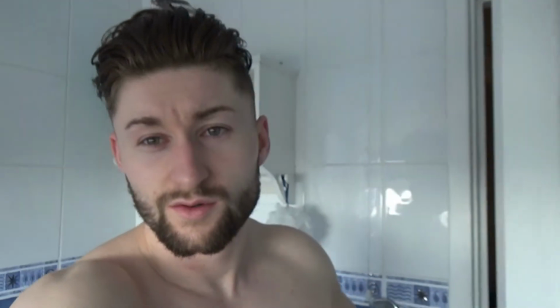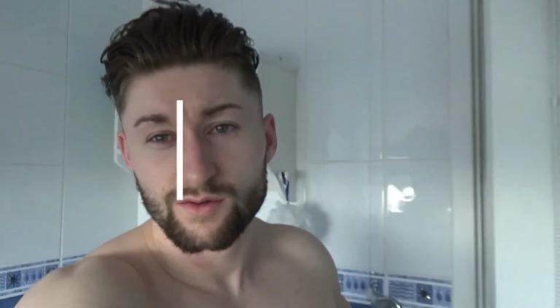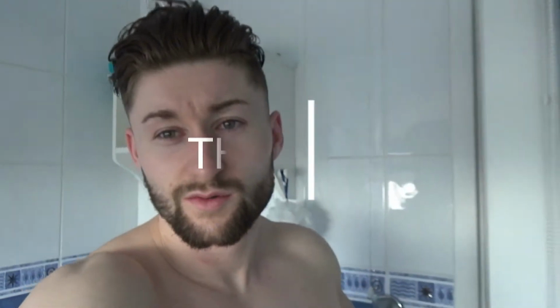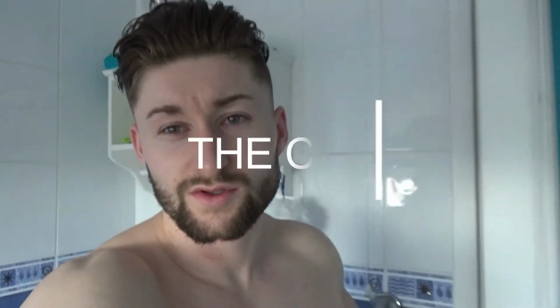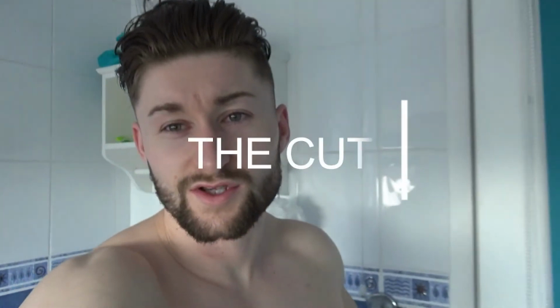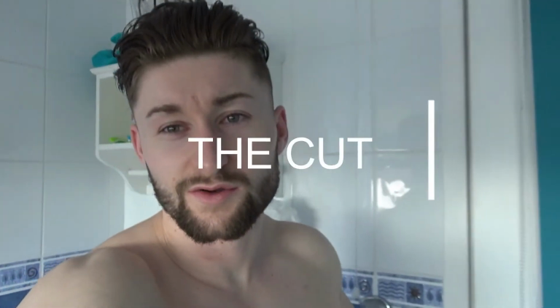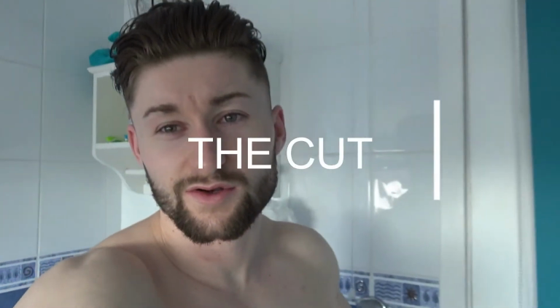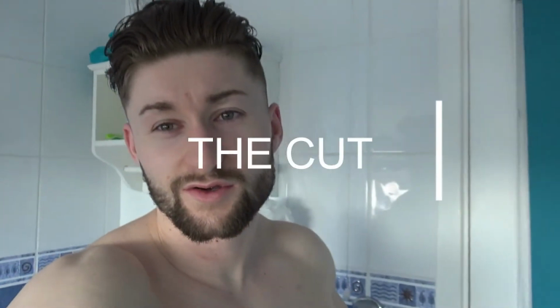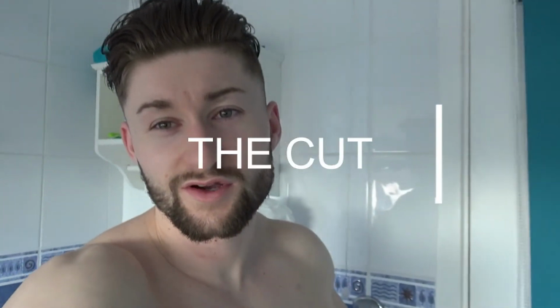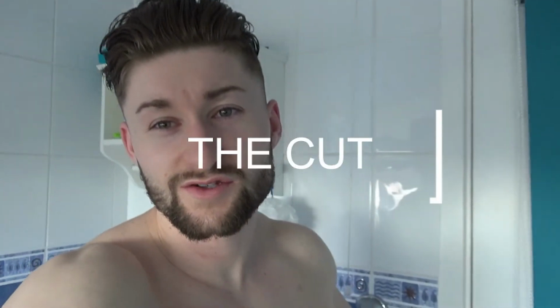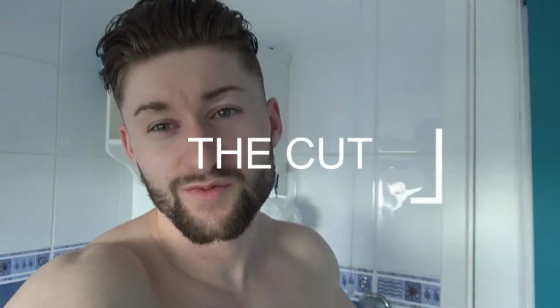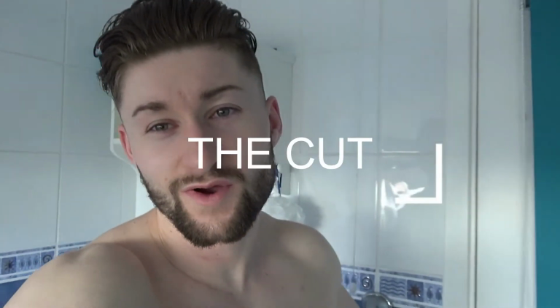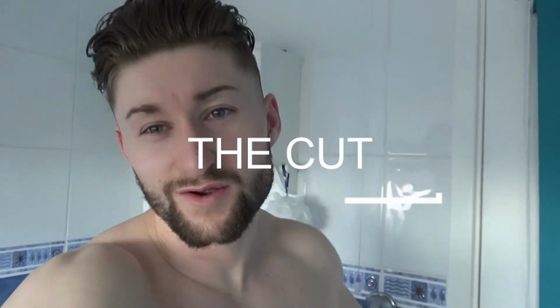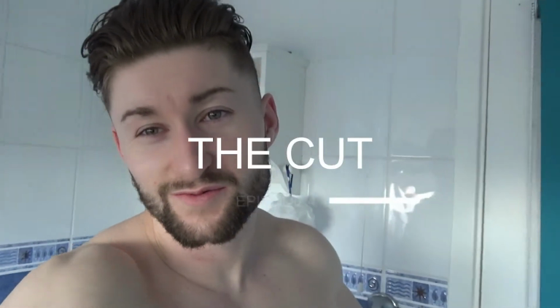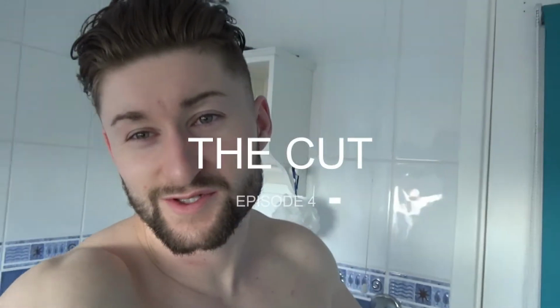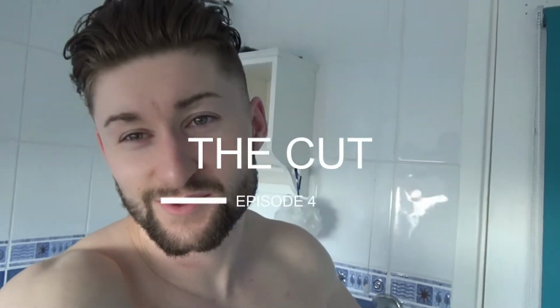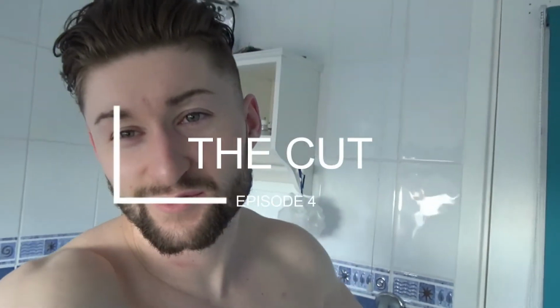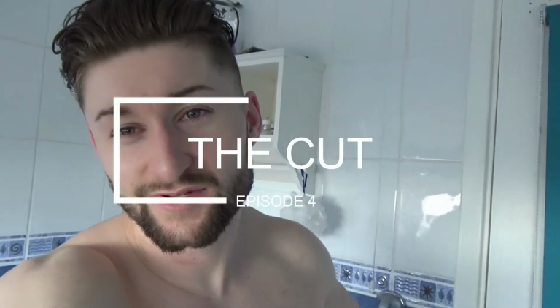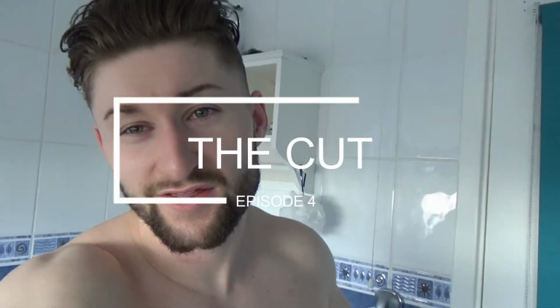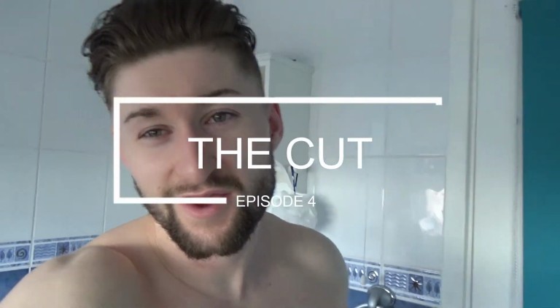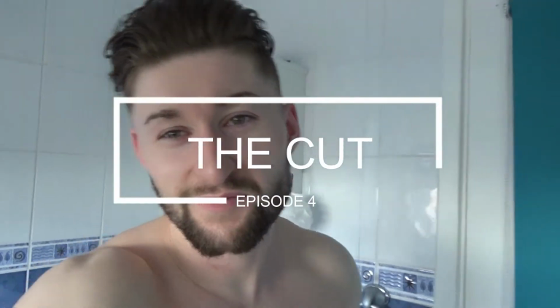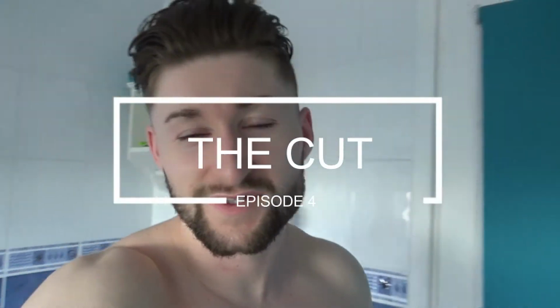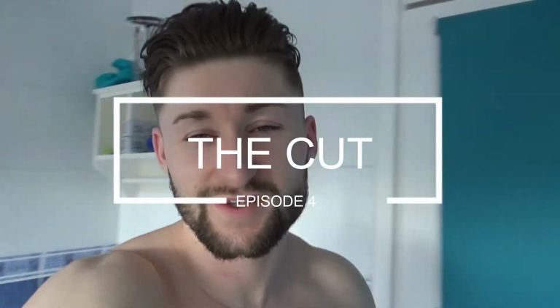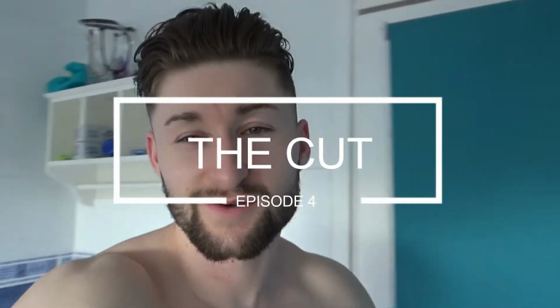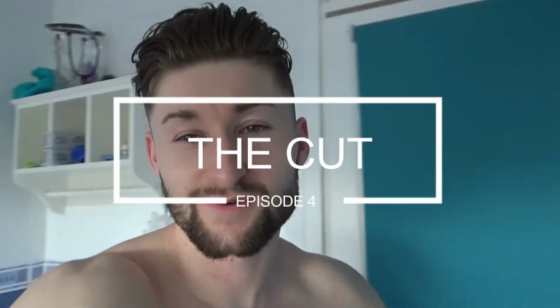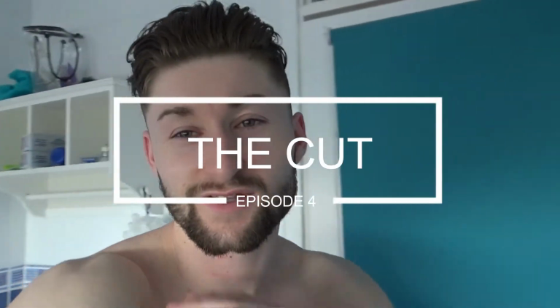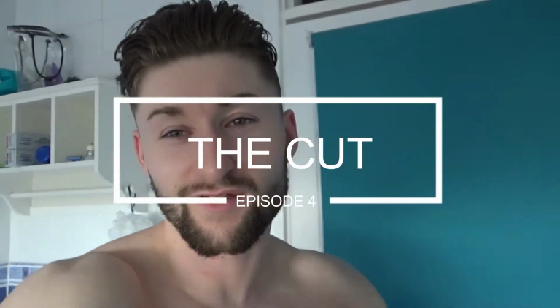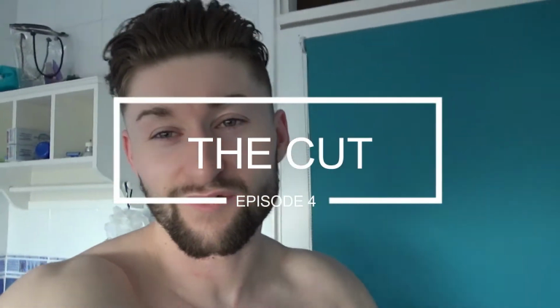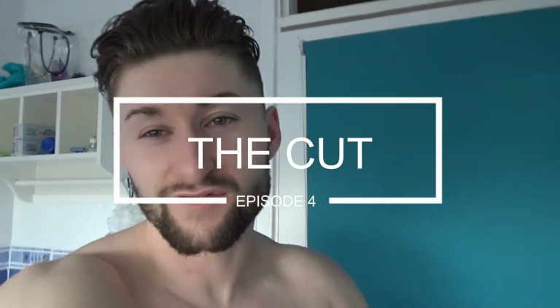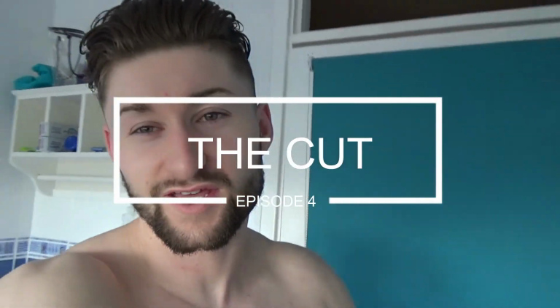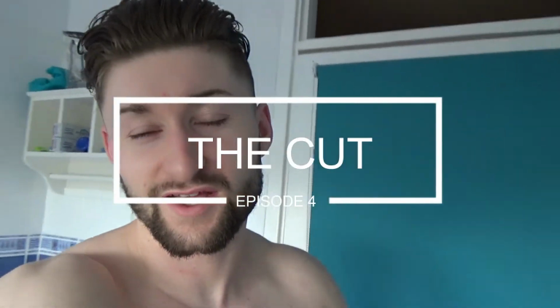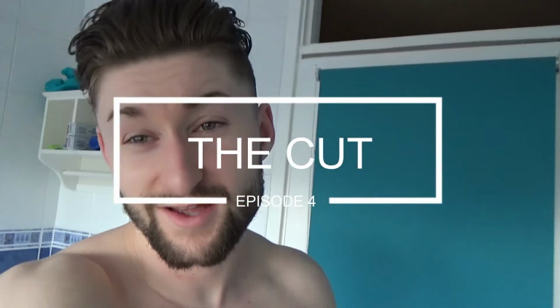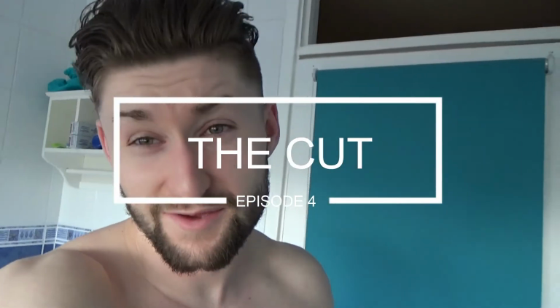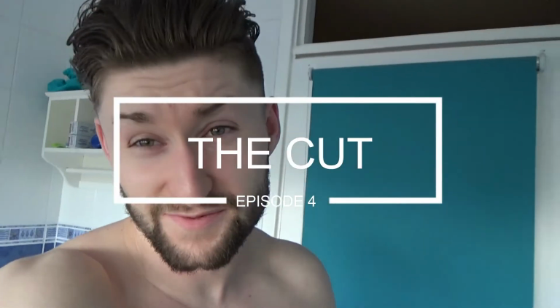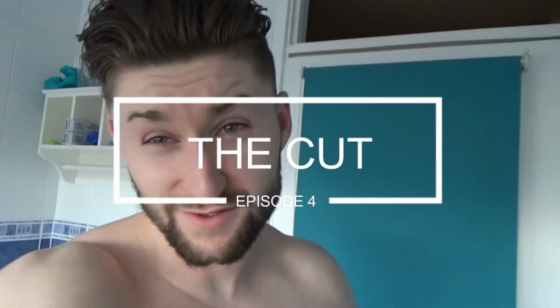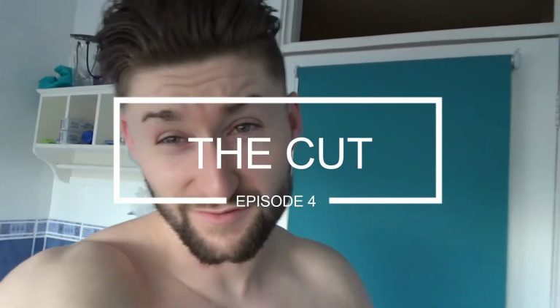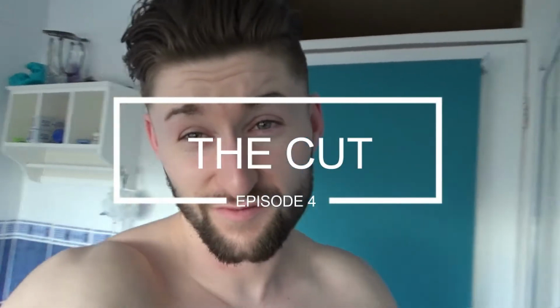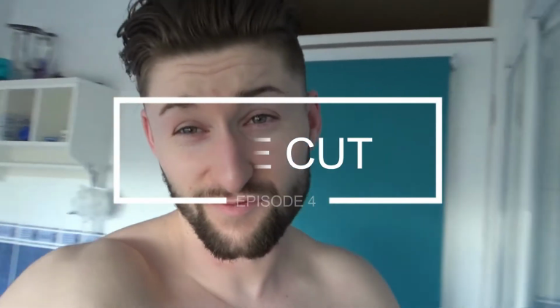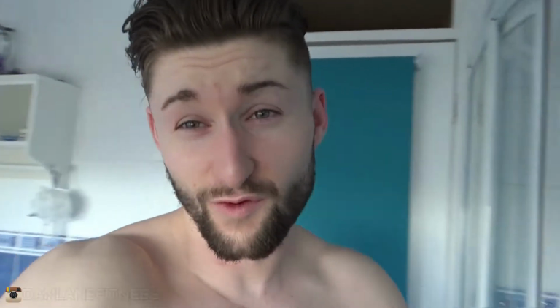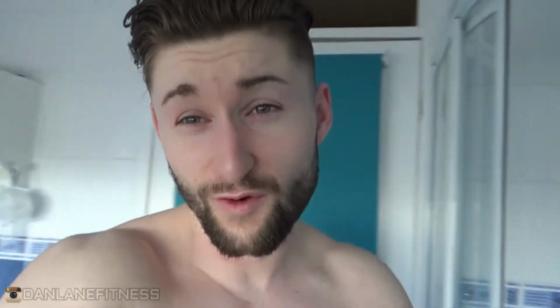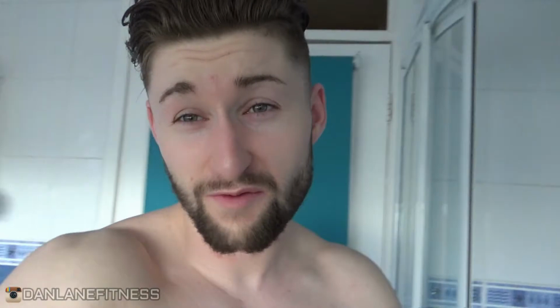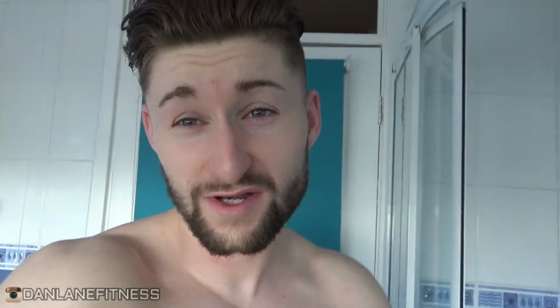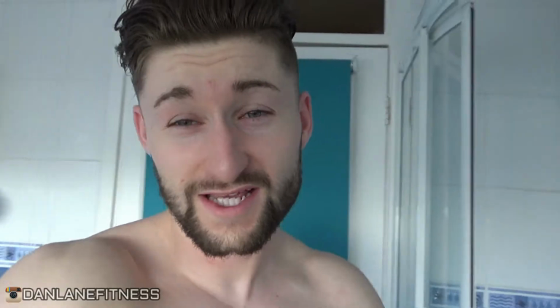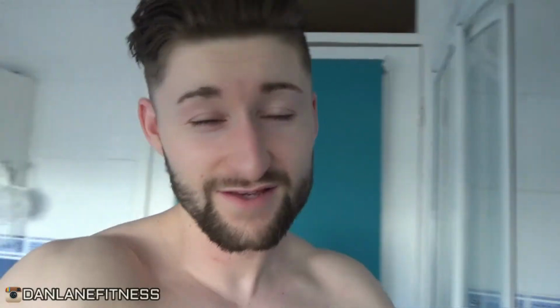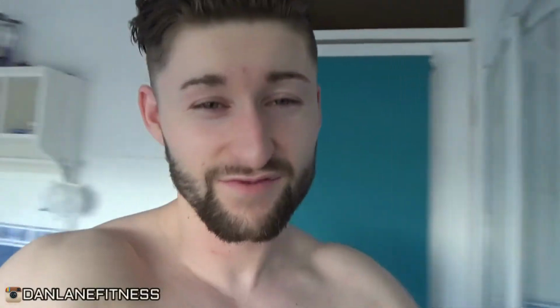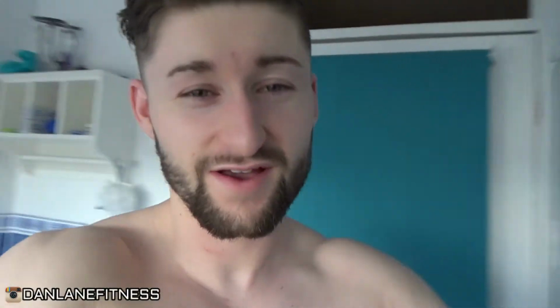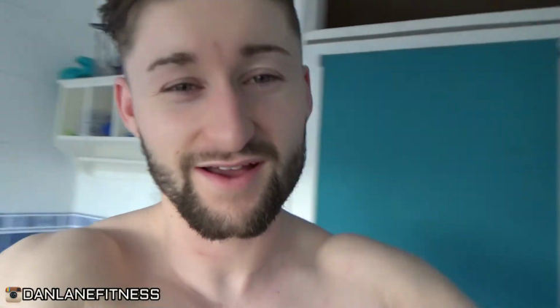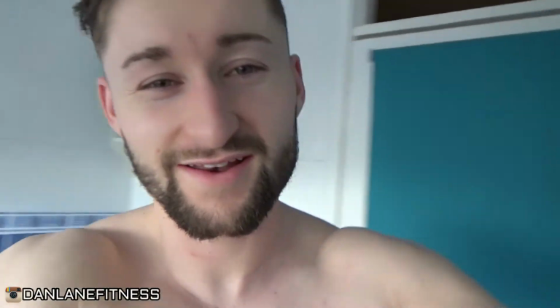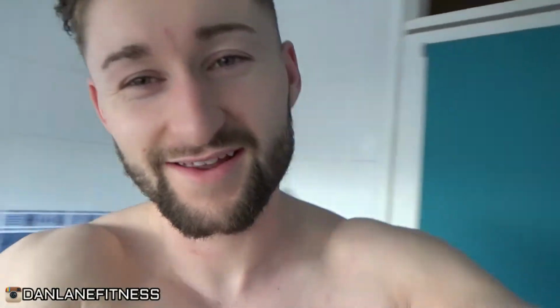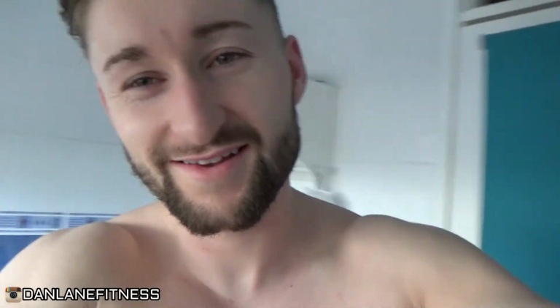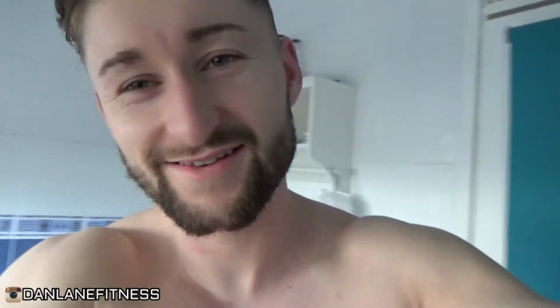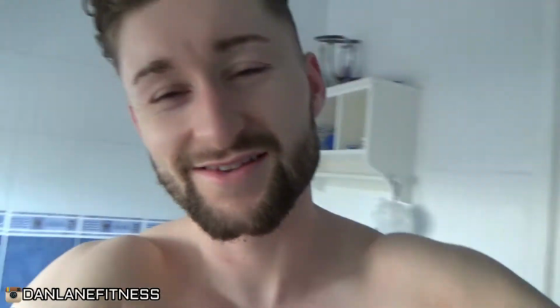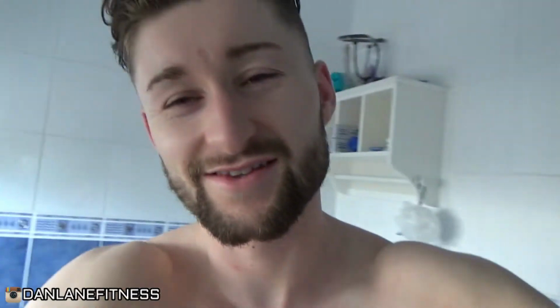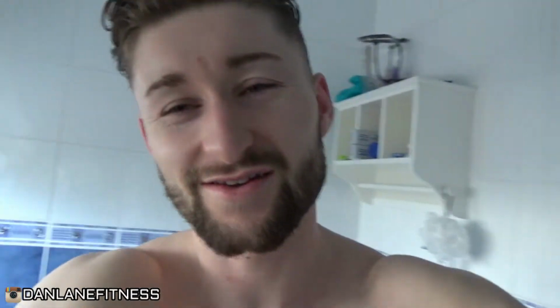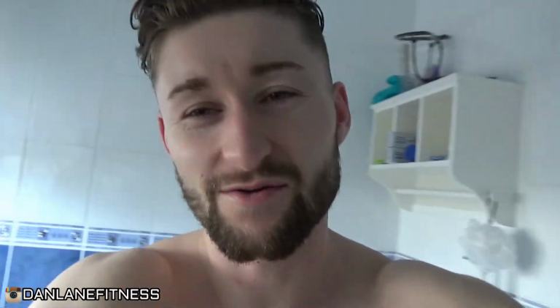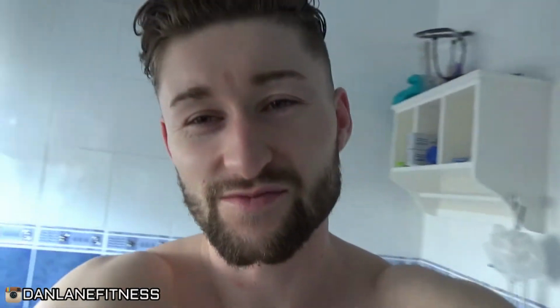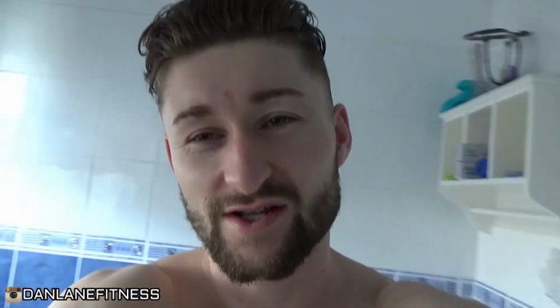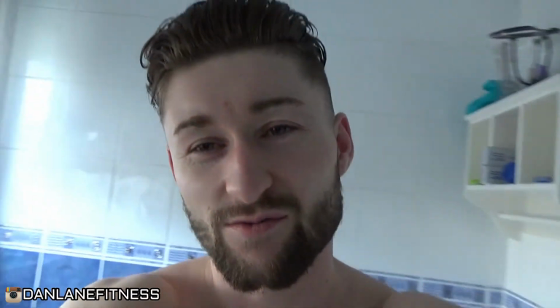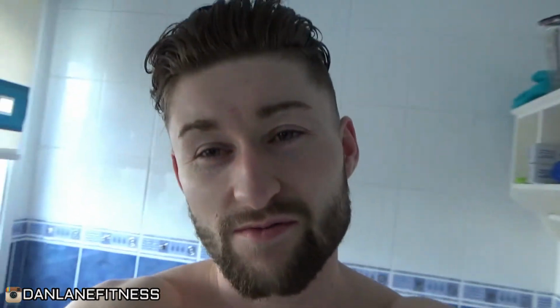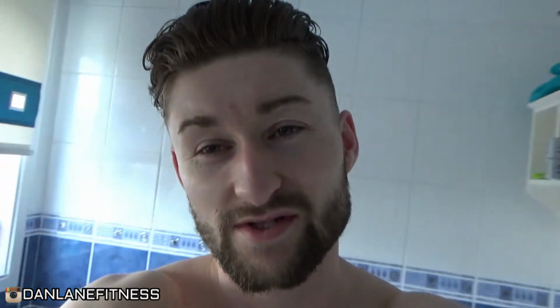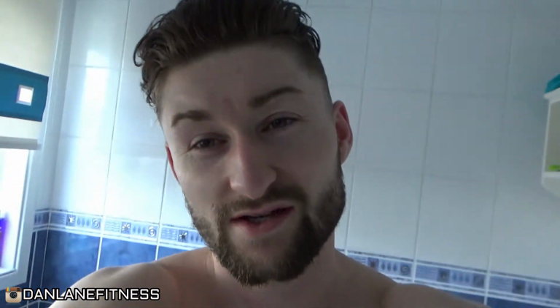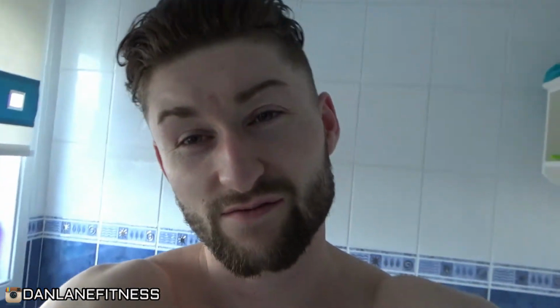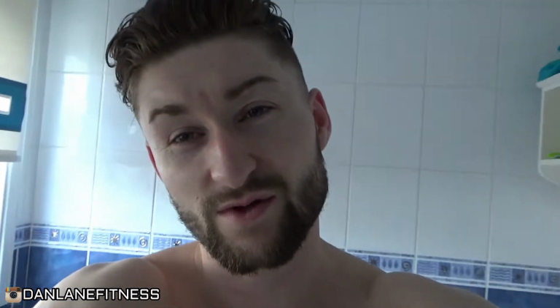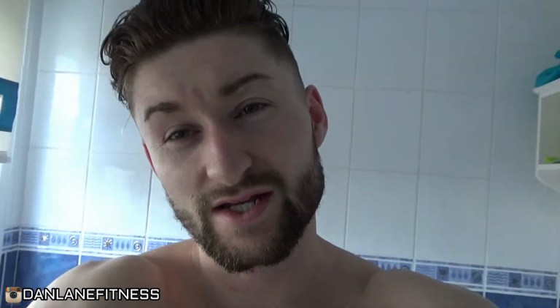What's going on guys, welcome to another episode of The Cut, episode 4 I believe, and I'm just going to weigh myself quickly.